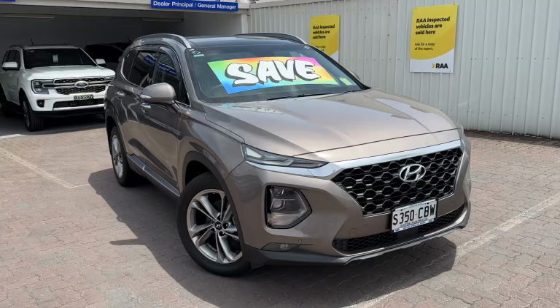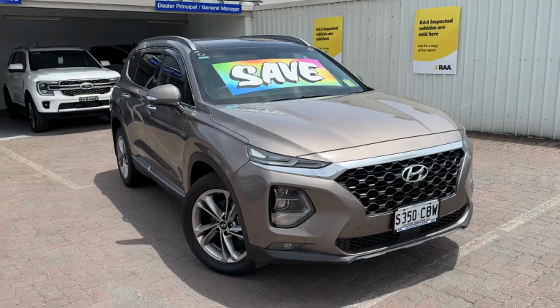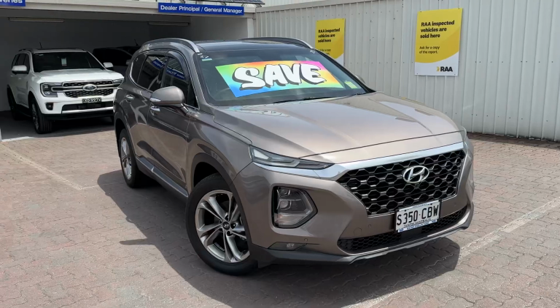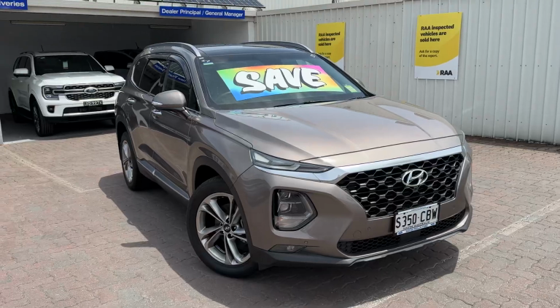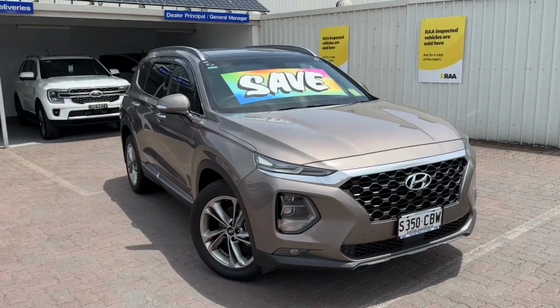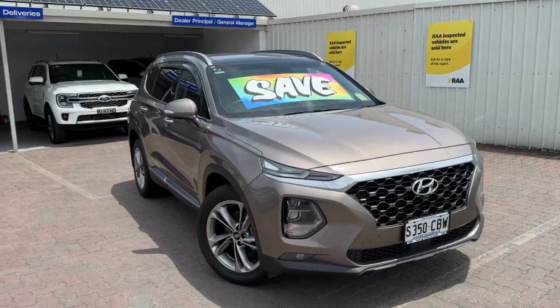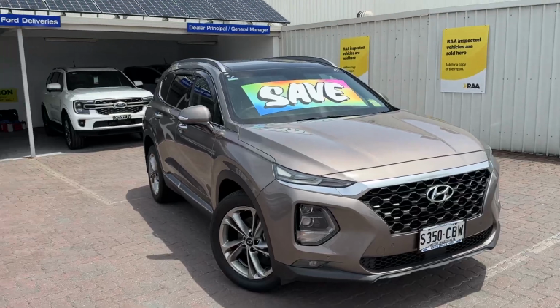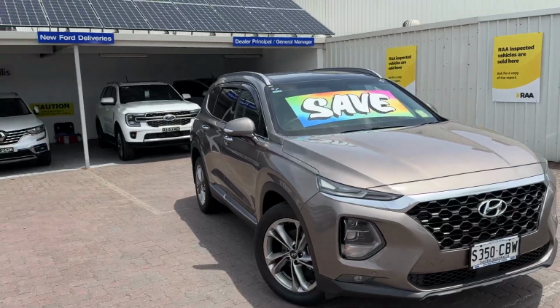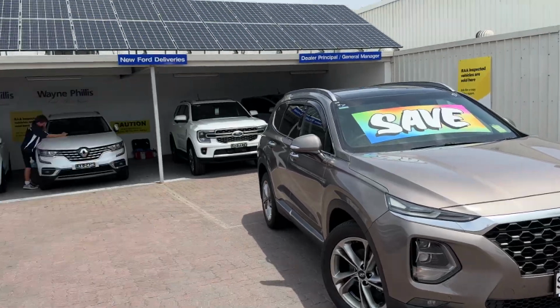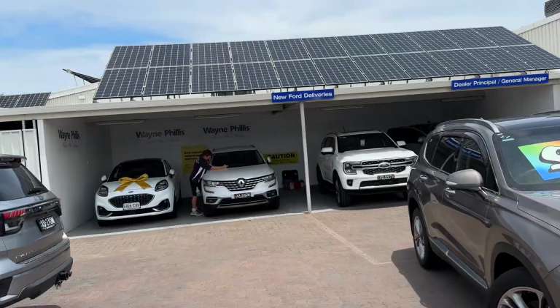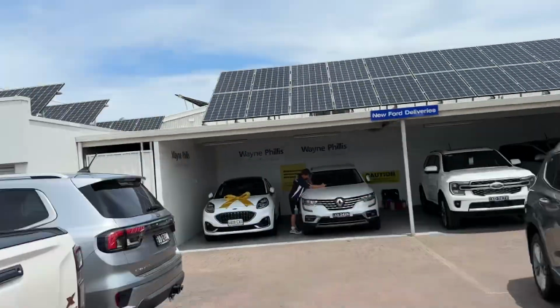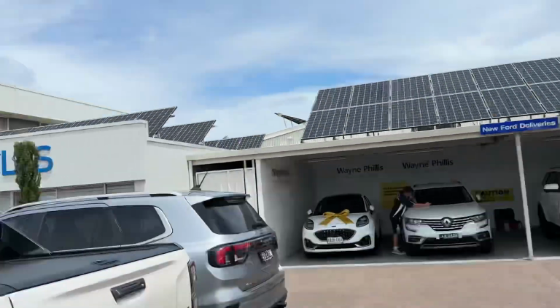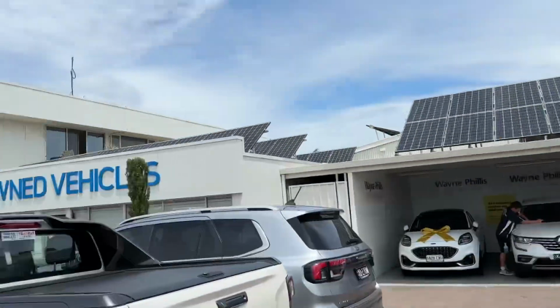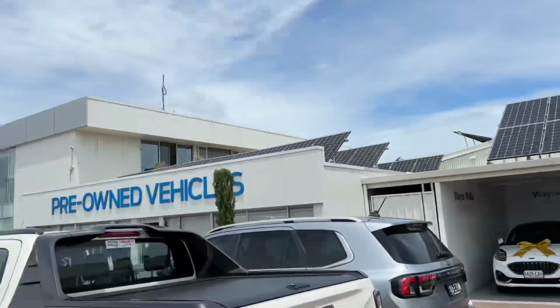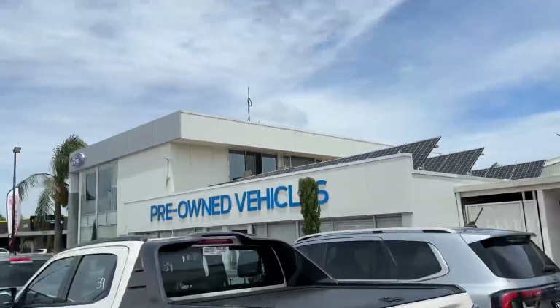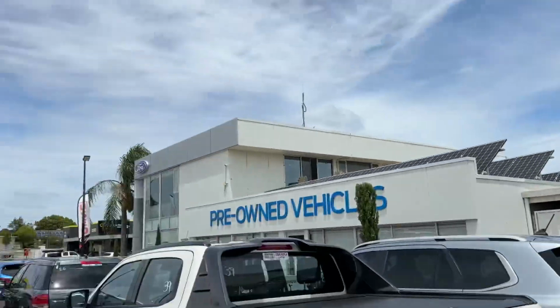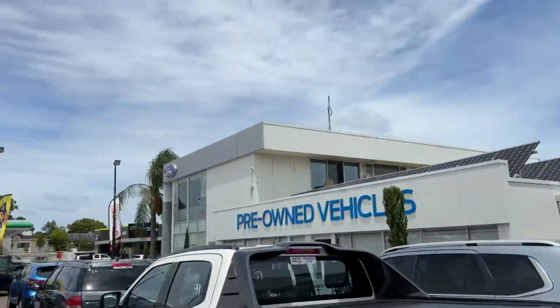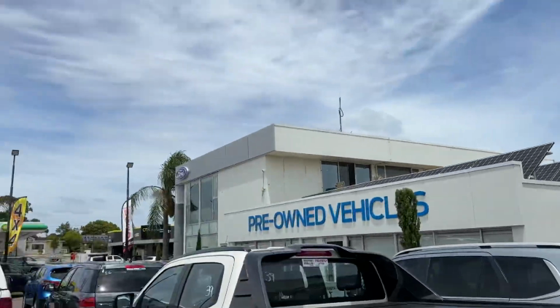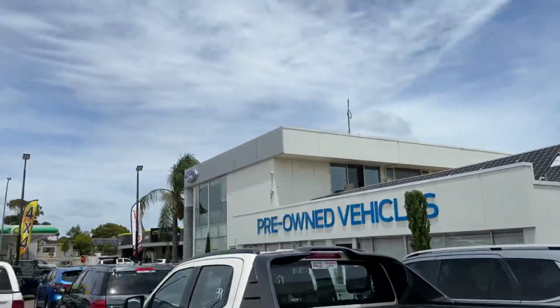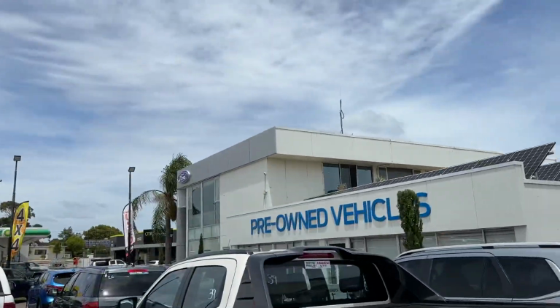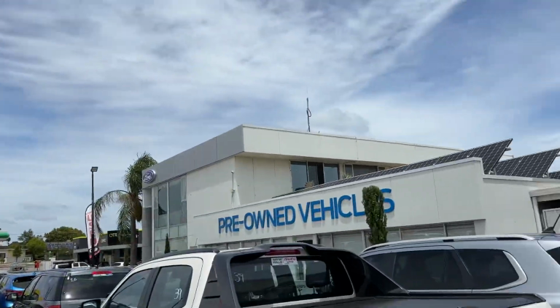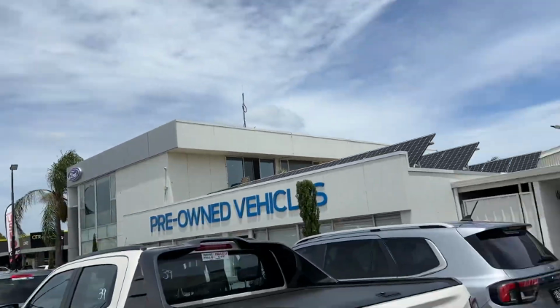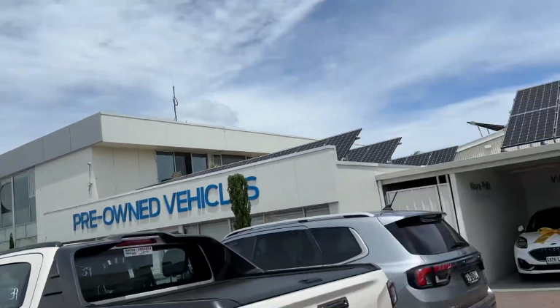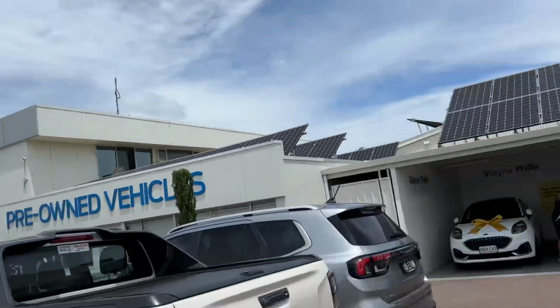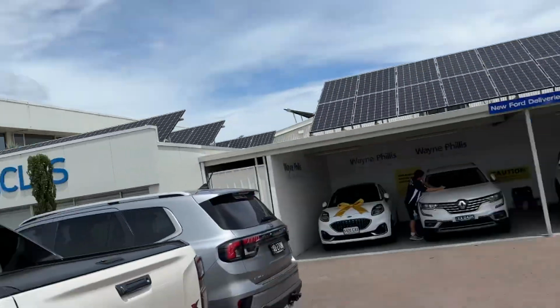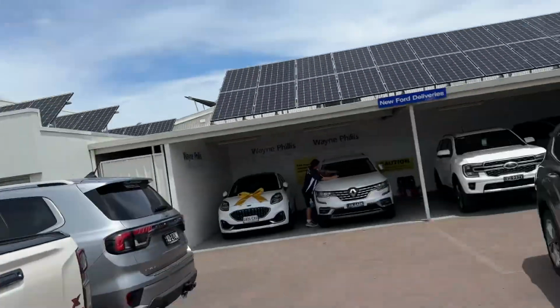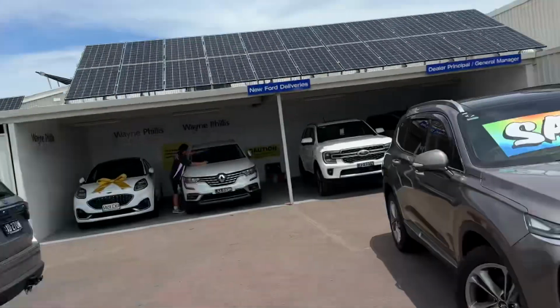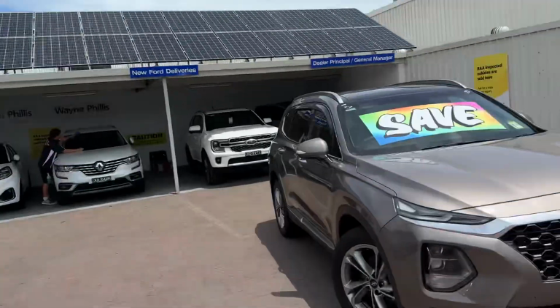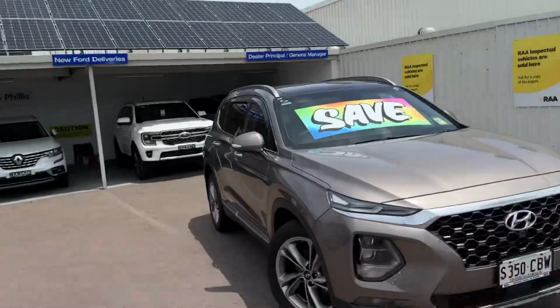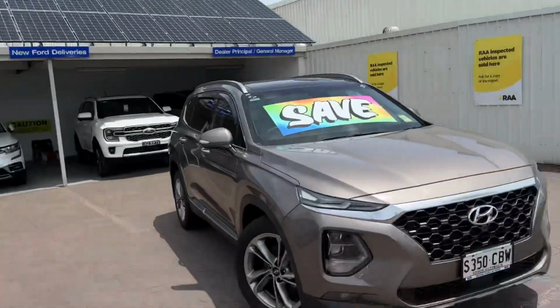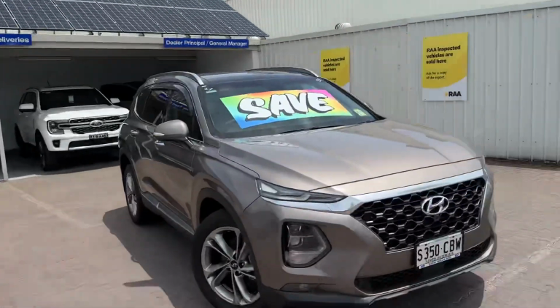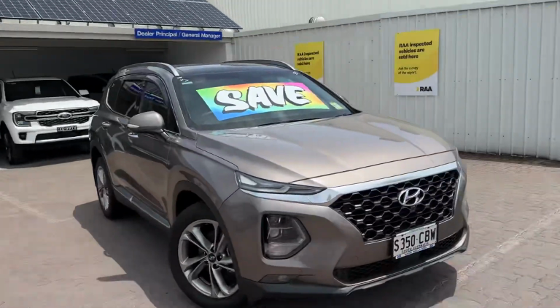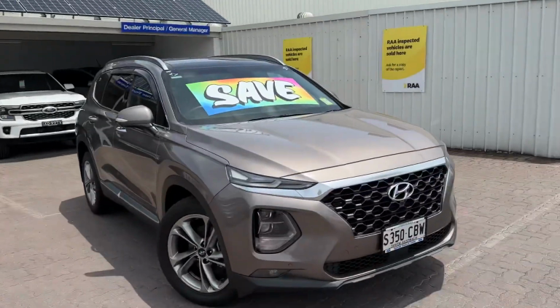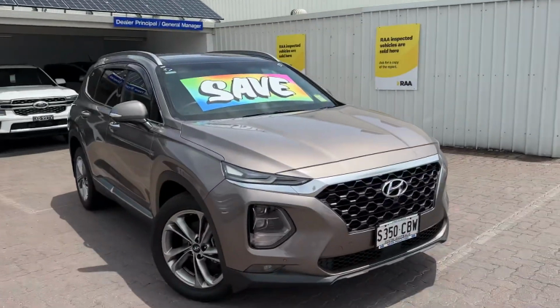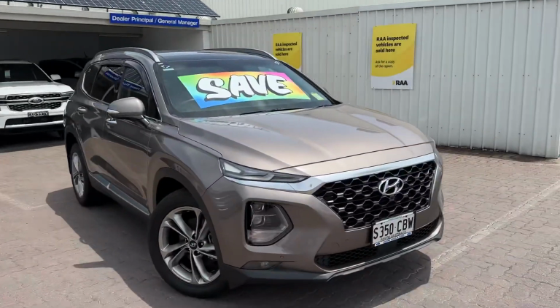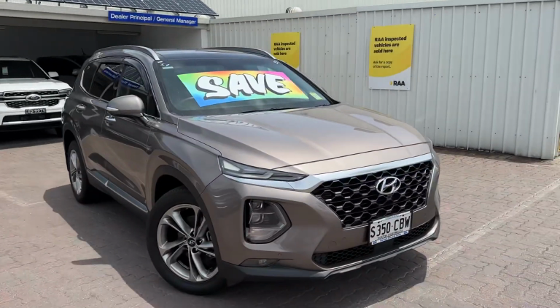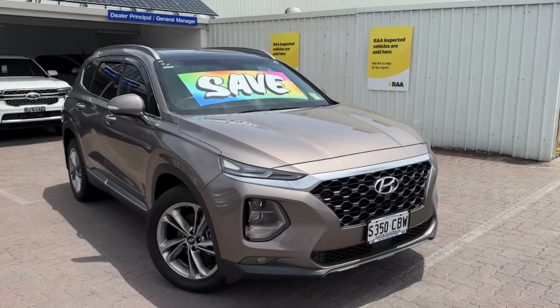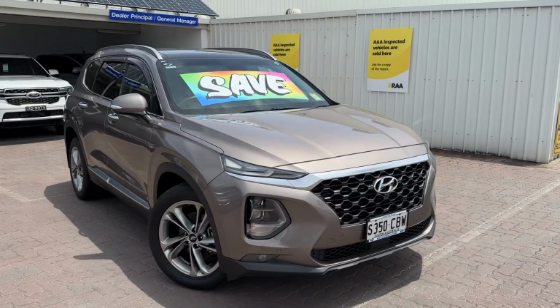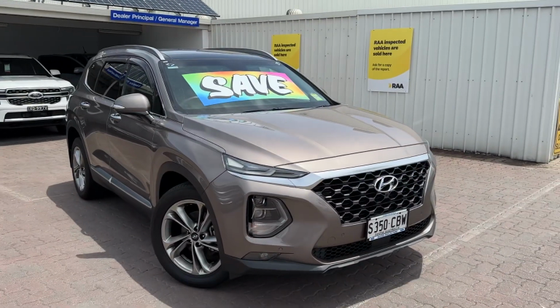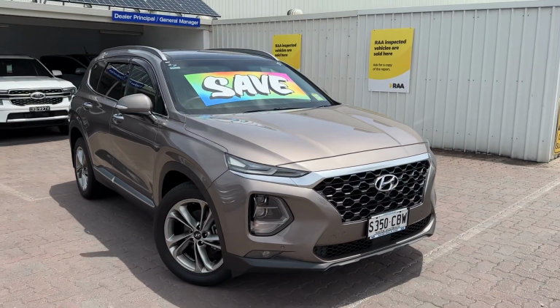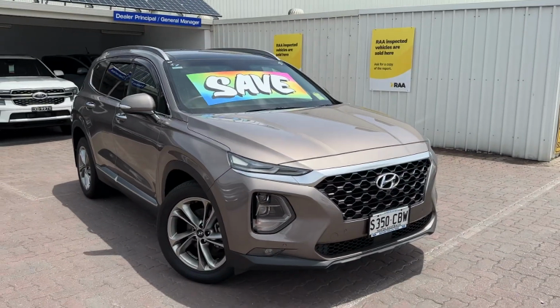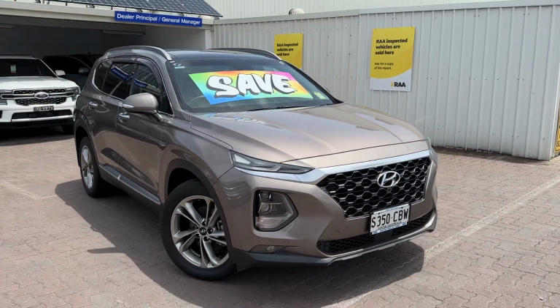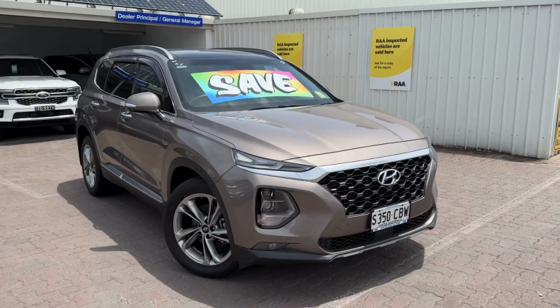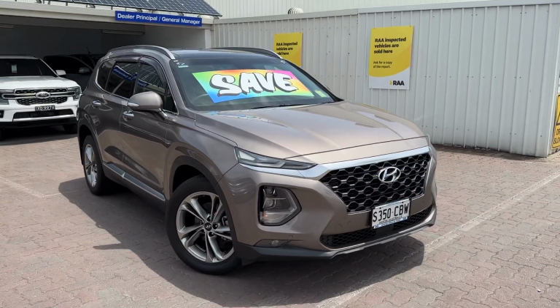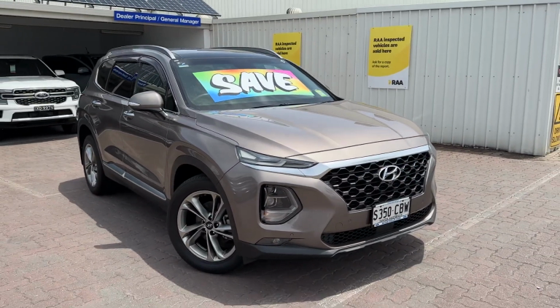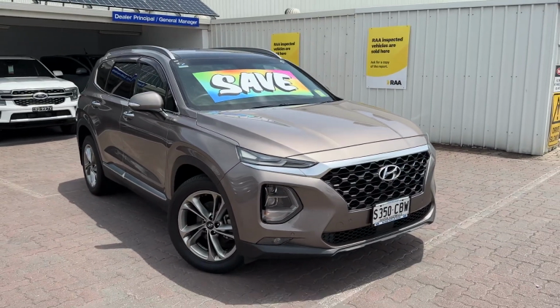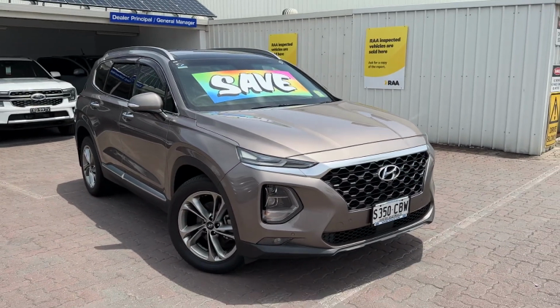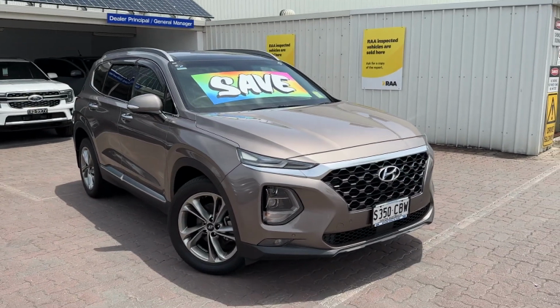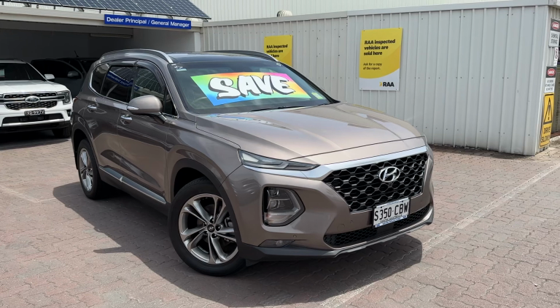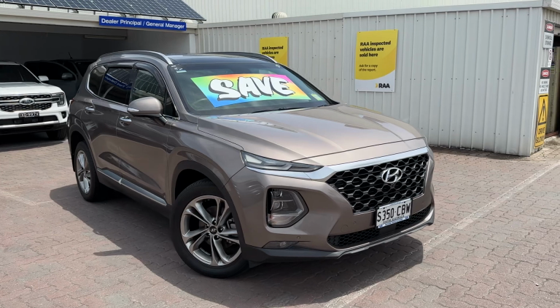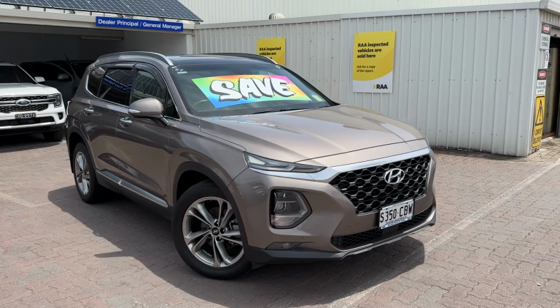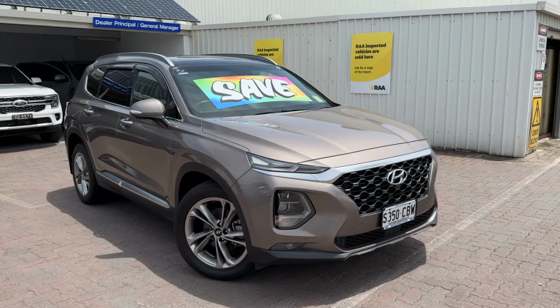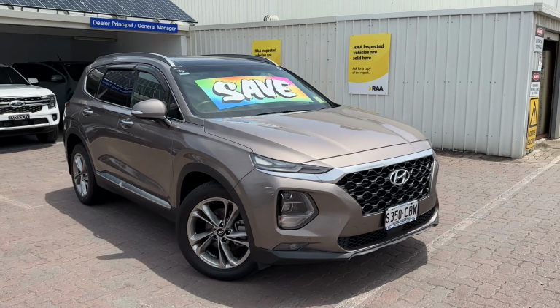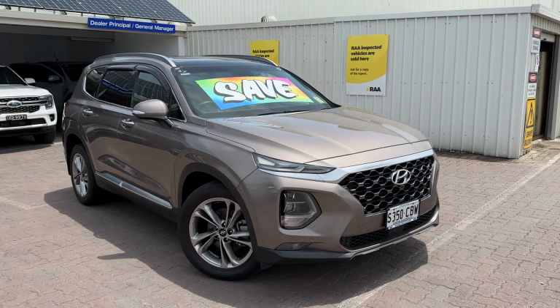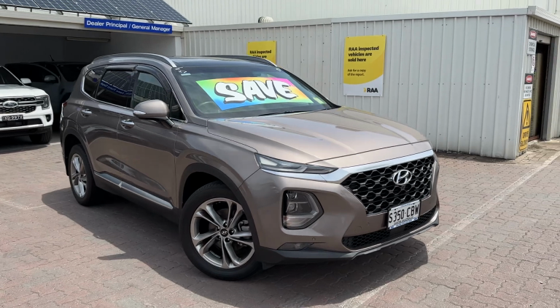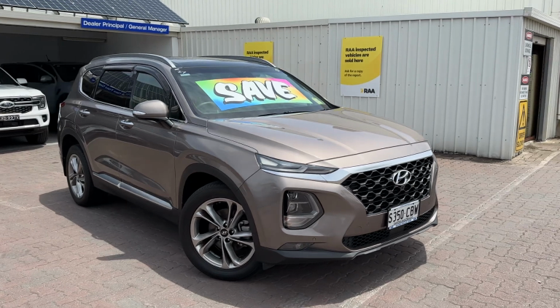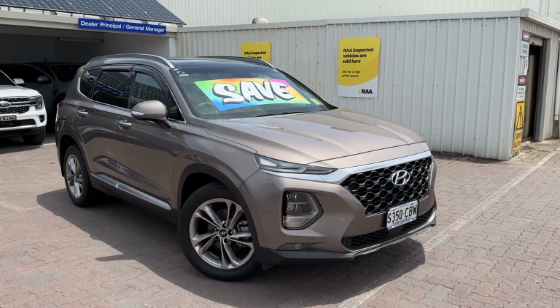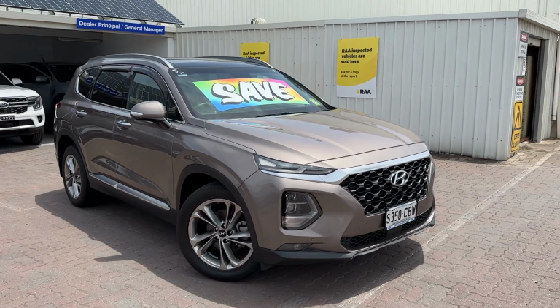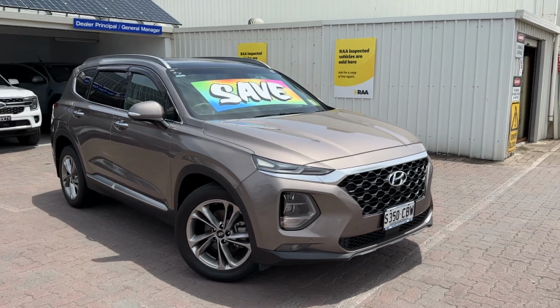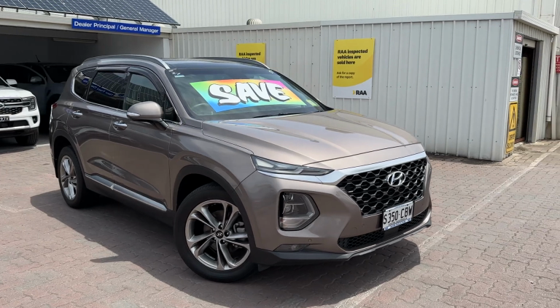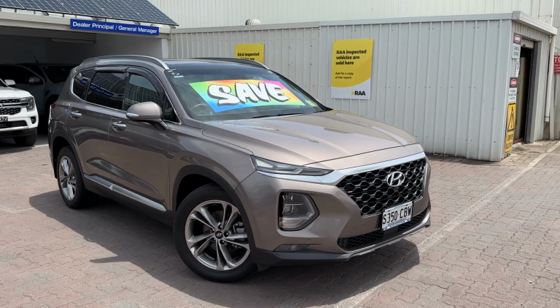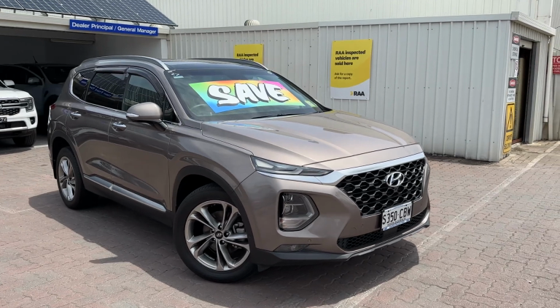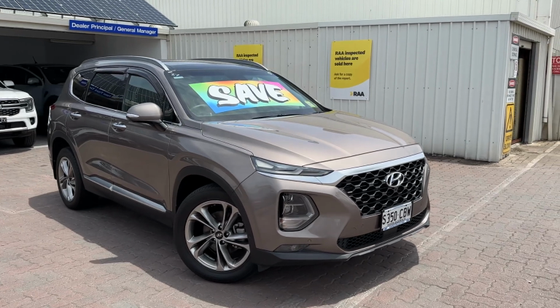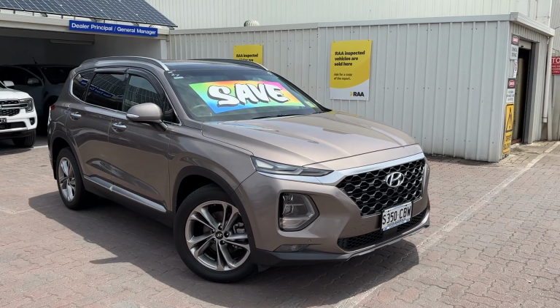Renee Rees from Wainfellers Ford here in Christie's Beach, just shooting a quick video on the absolutely stunning Highlander Santa Fe you've inquired on.